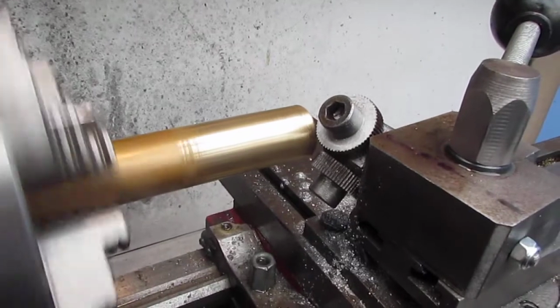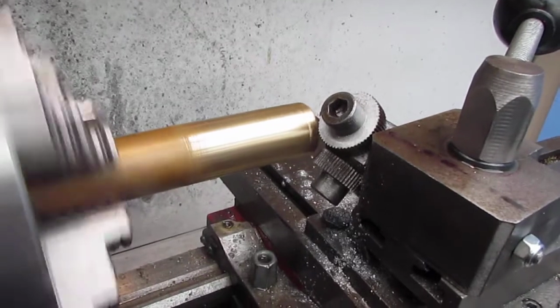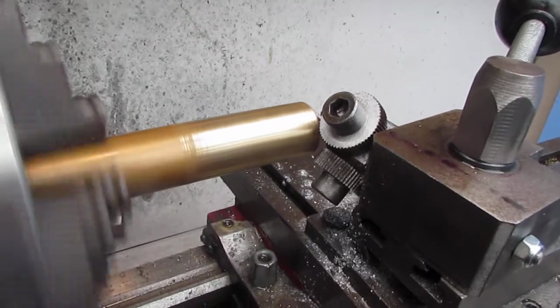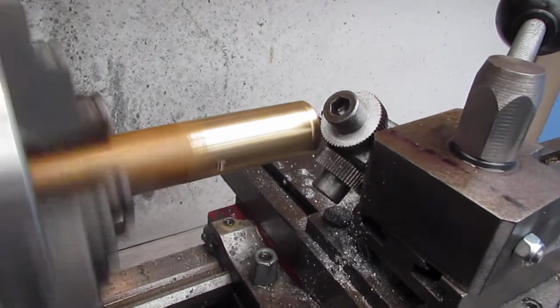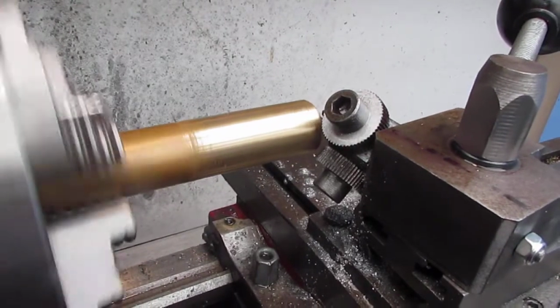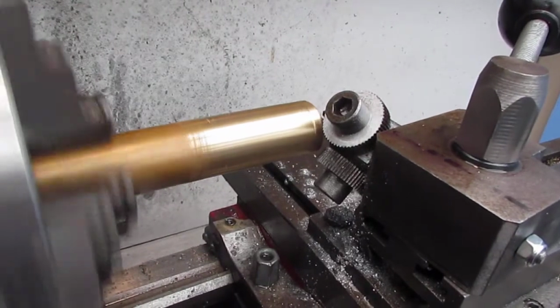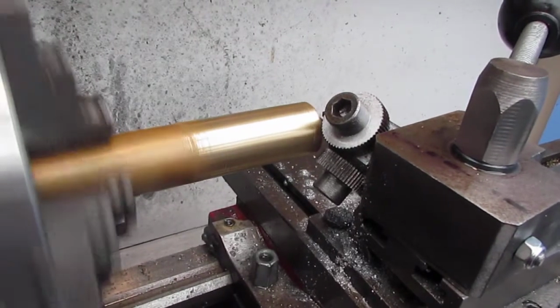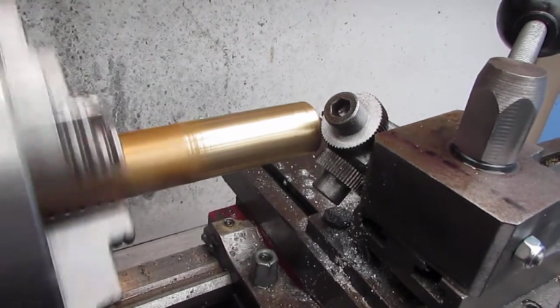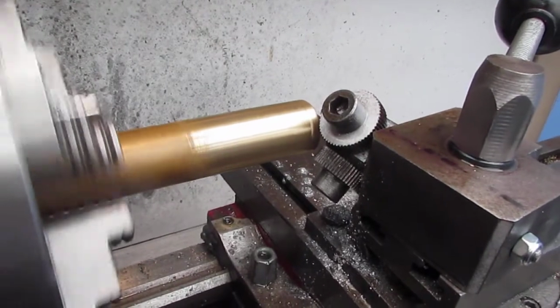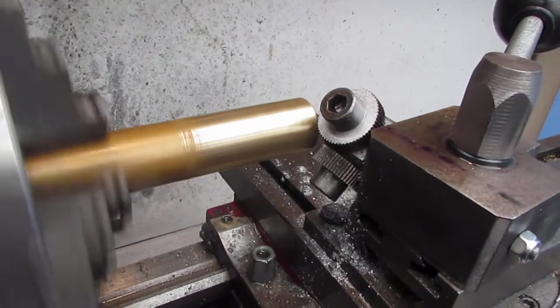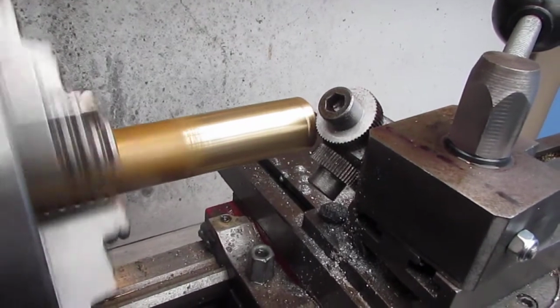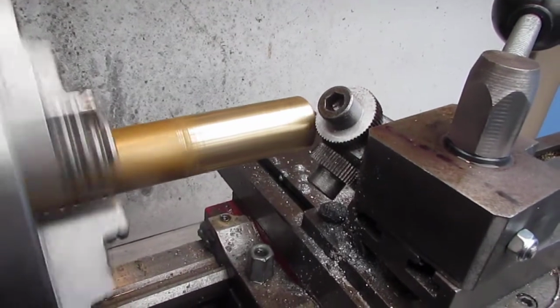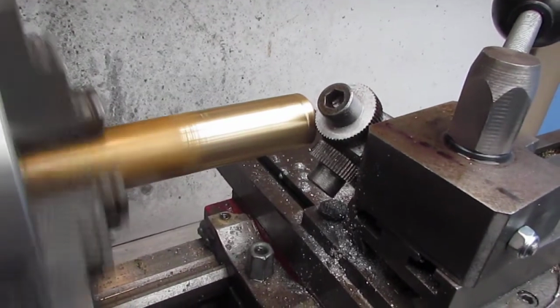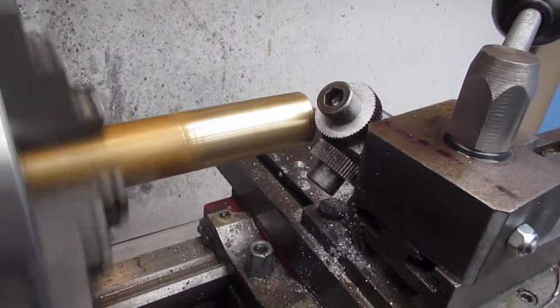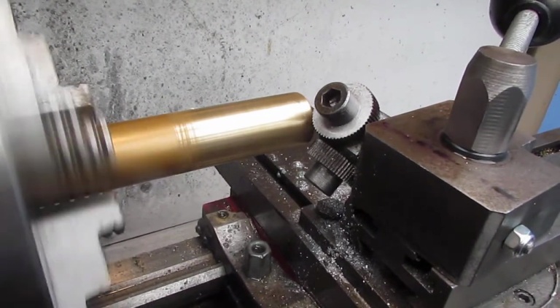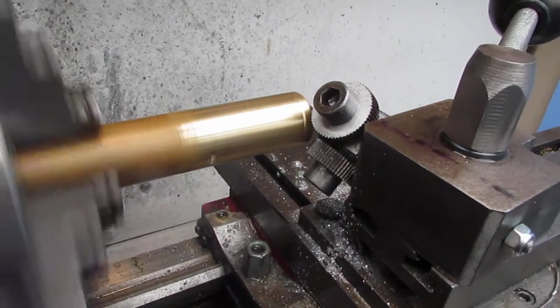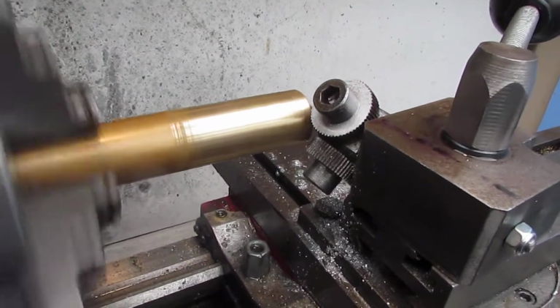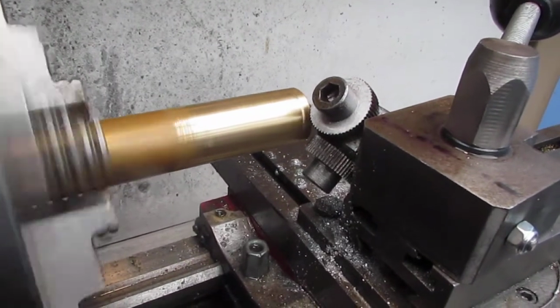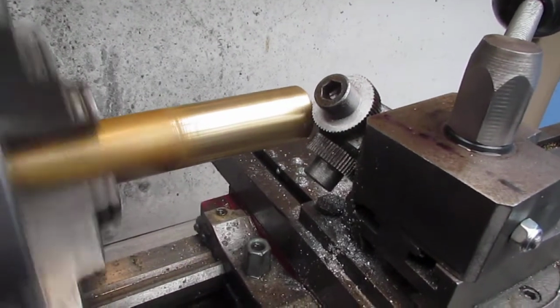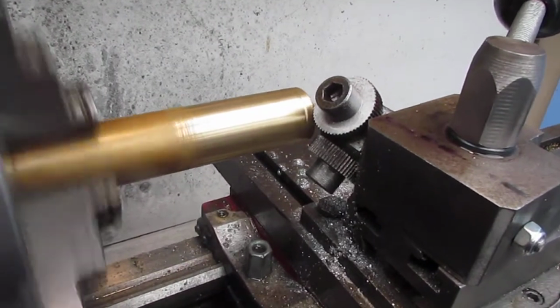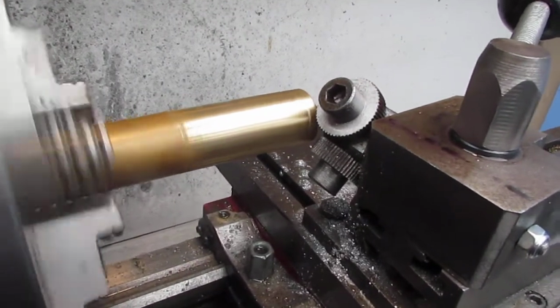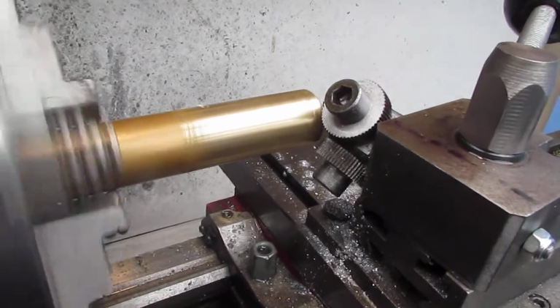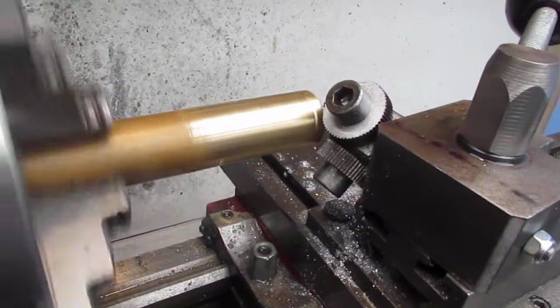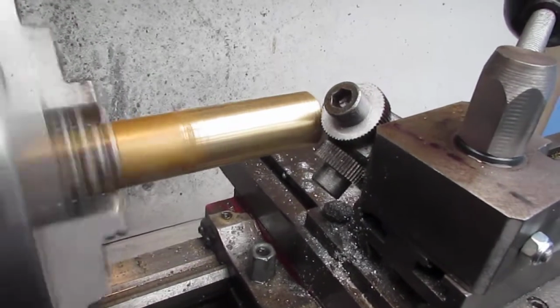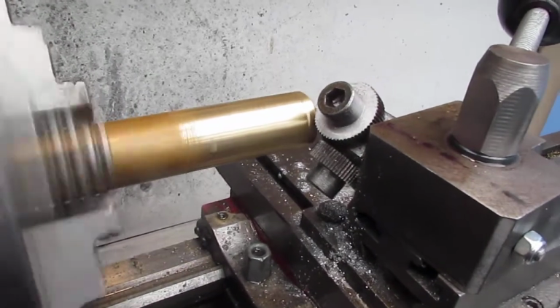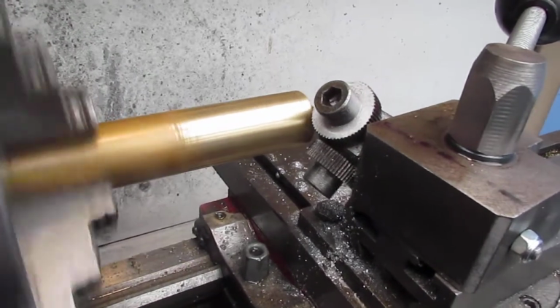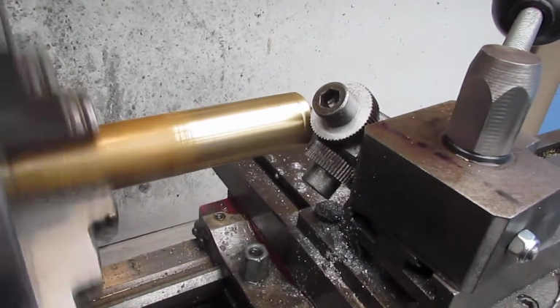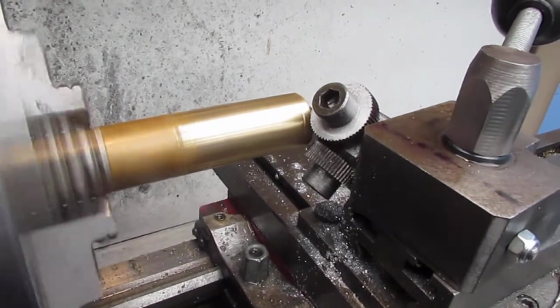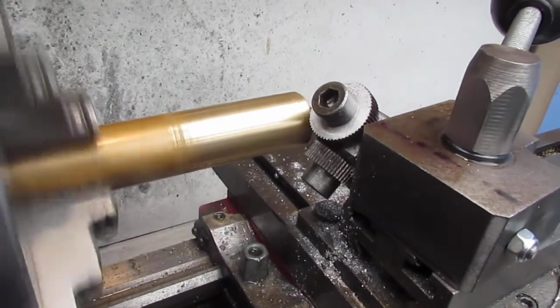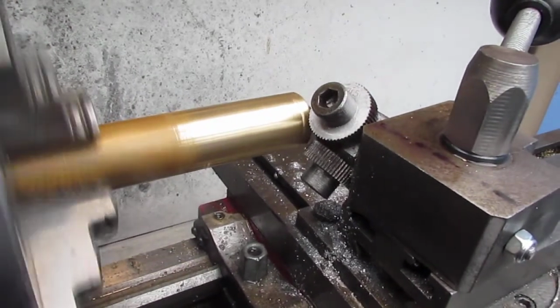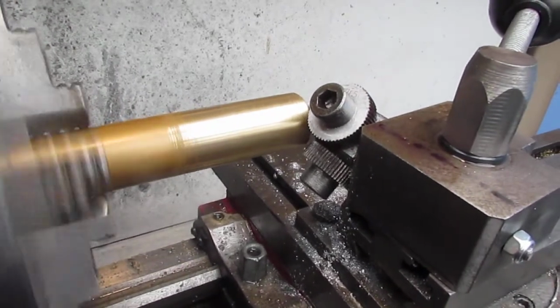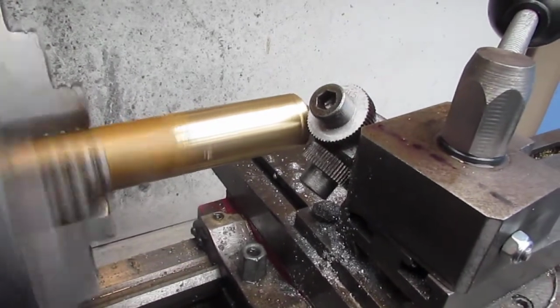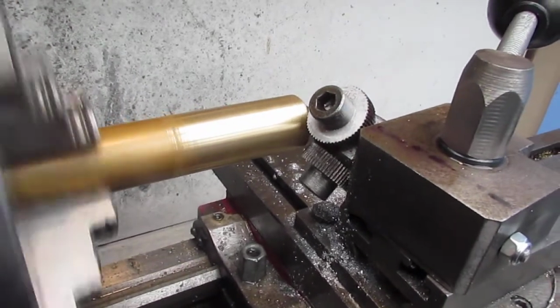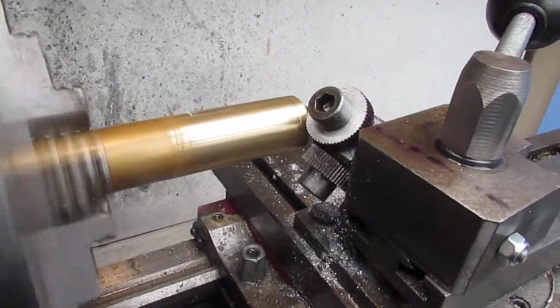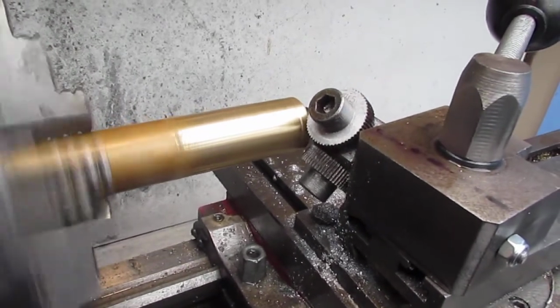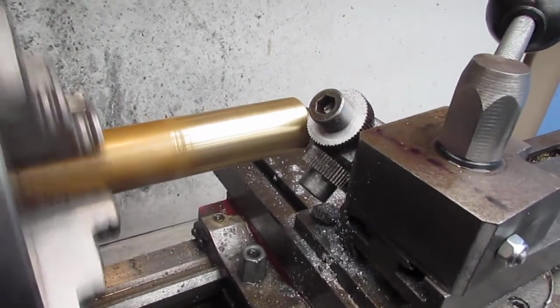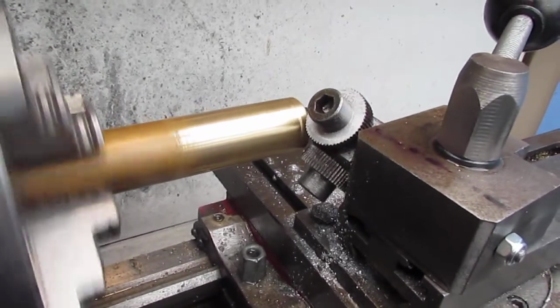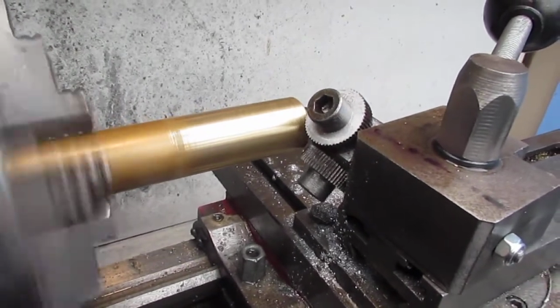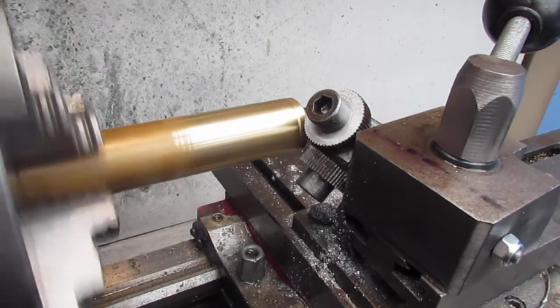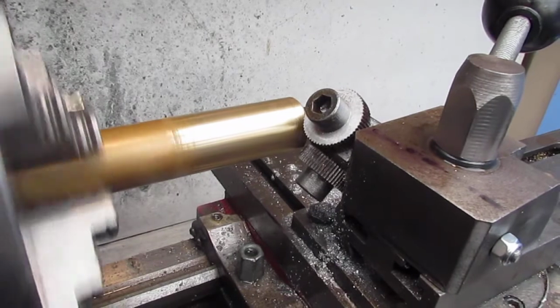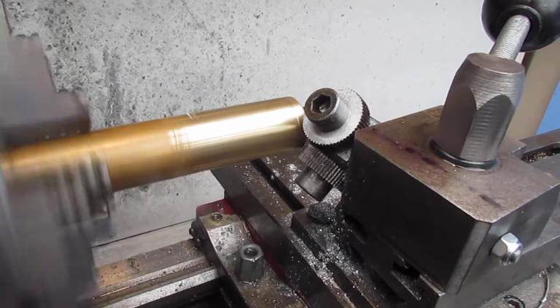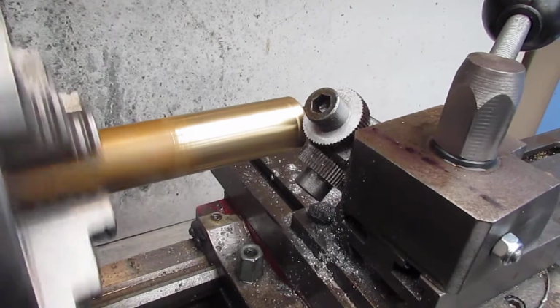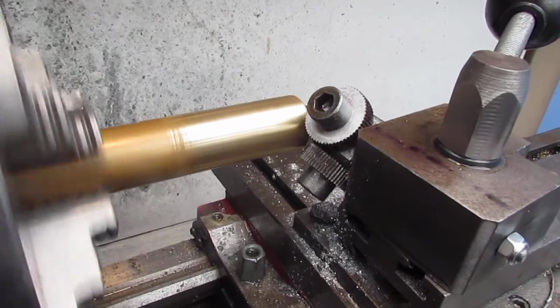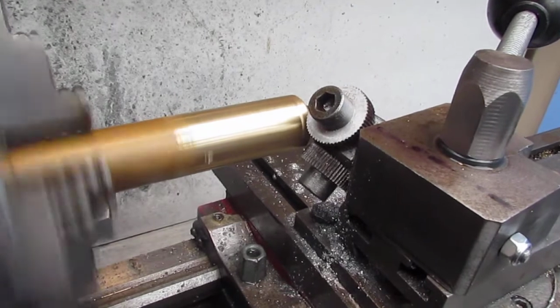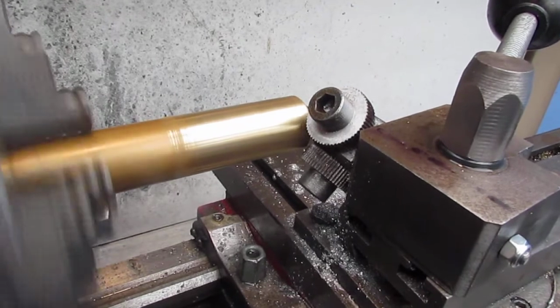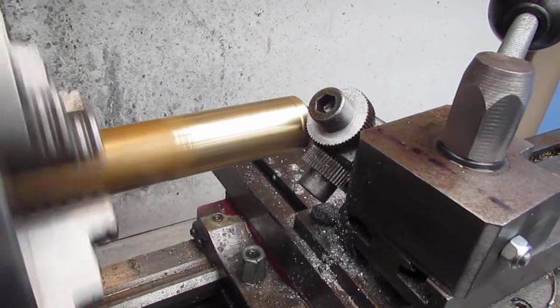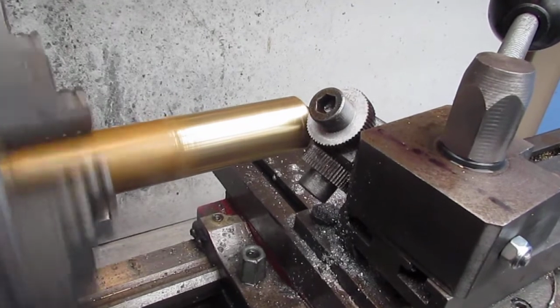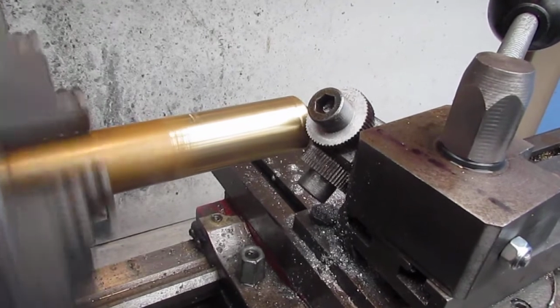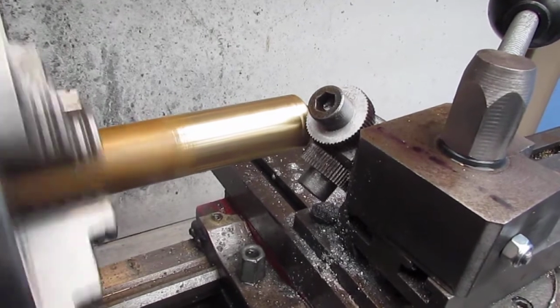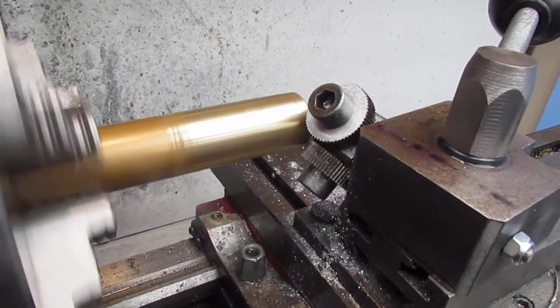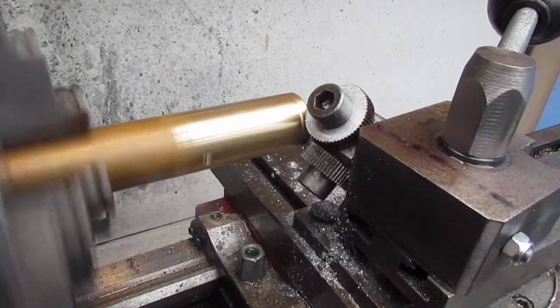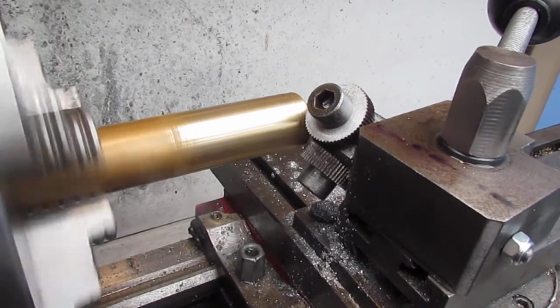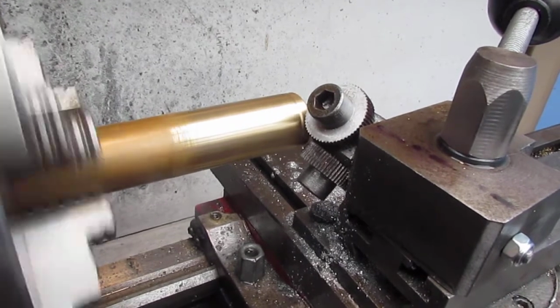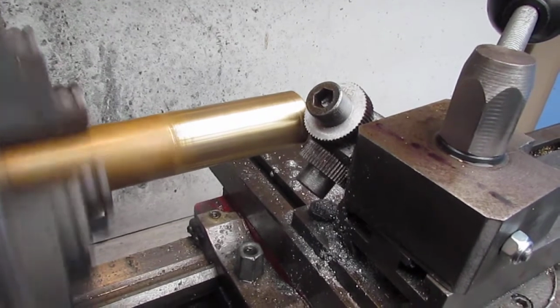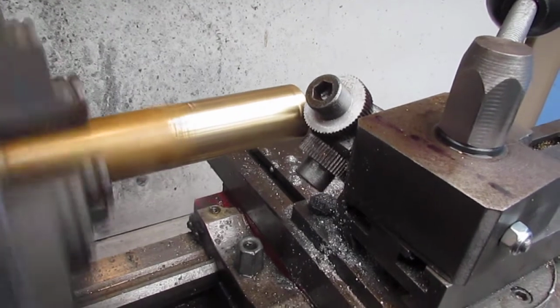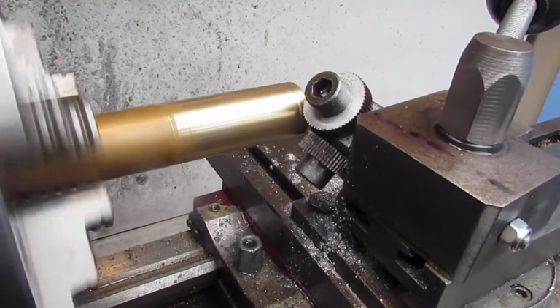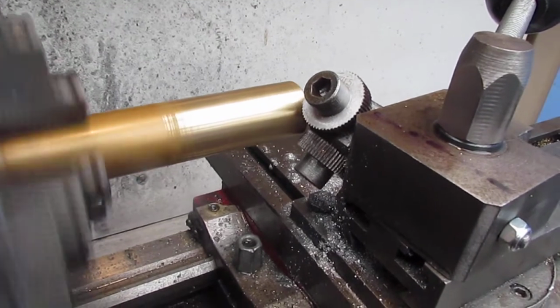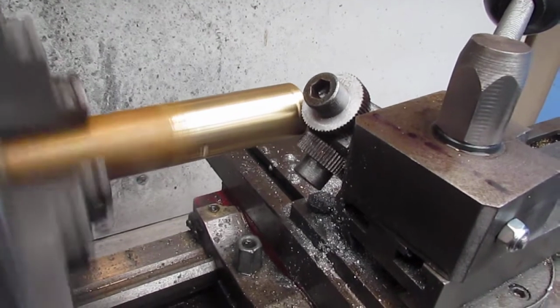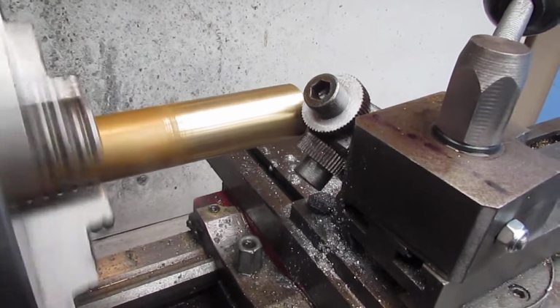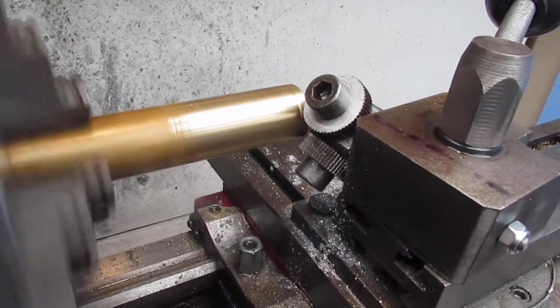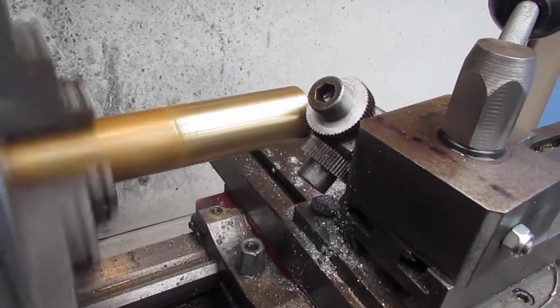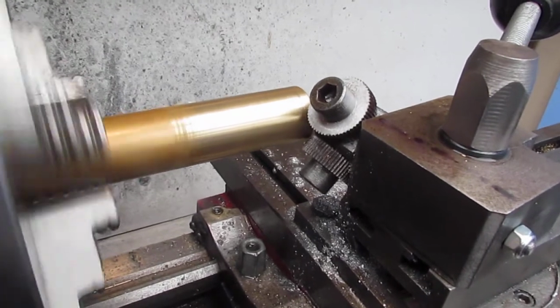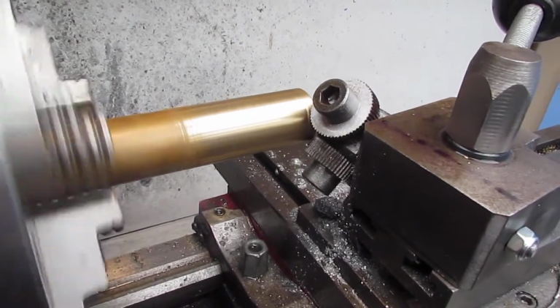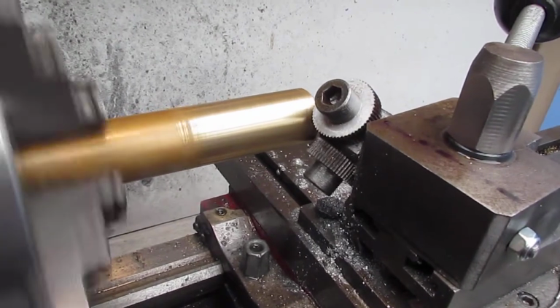25 diameter brass, same speed, about 220, same feed.